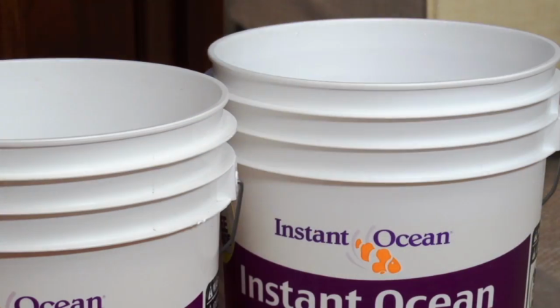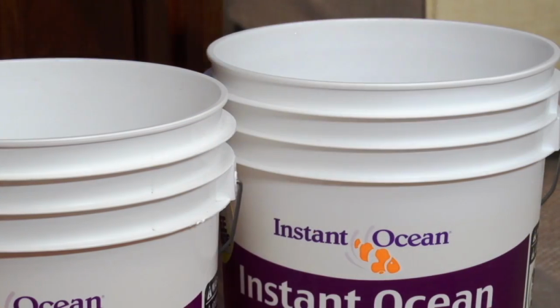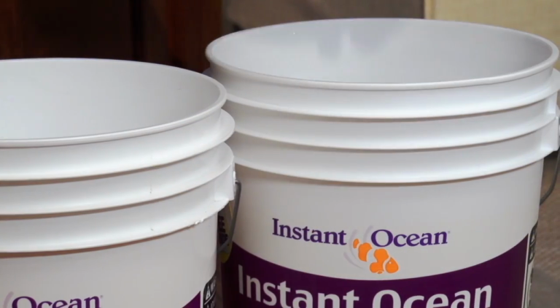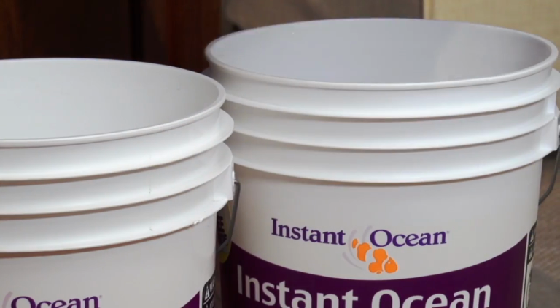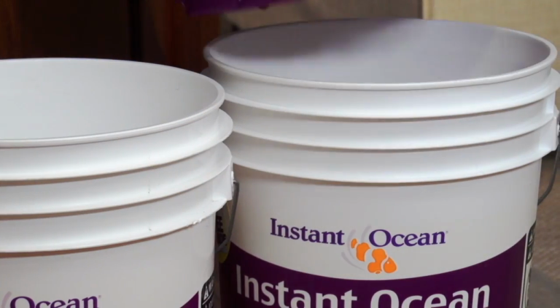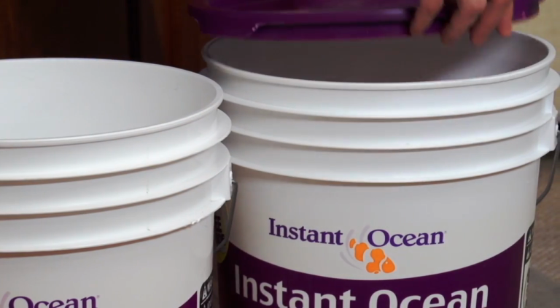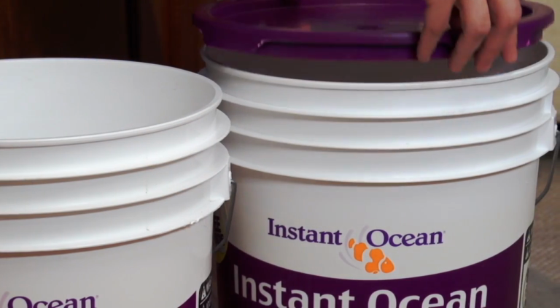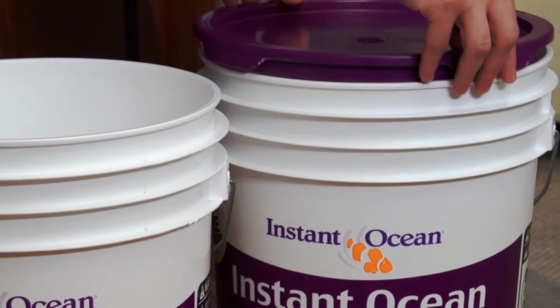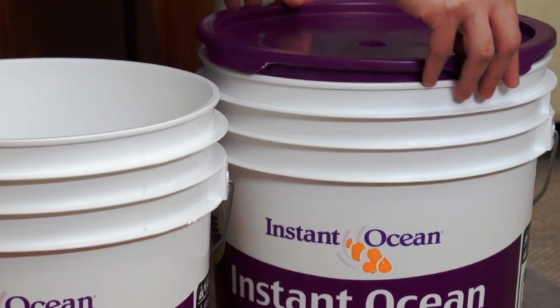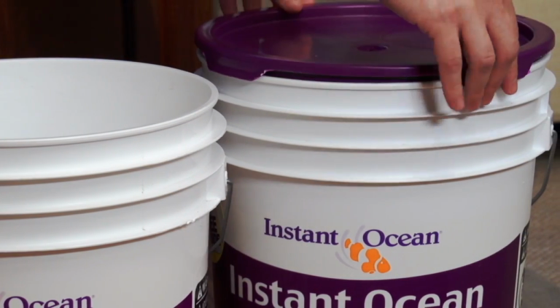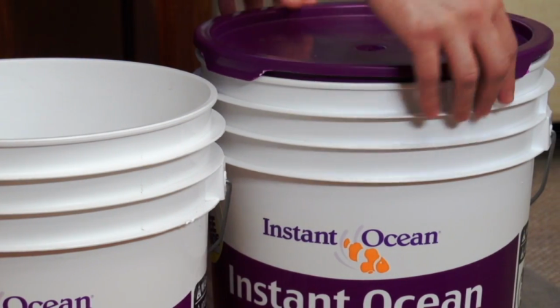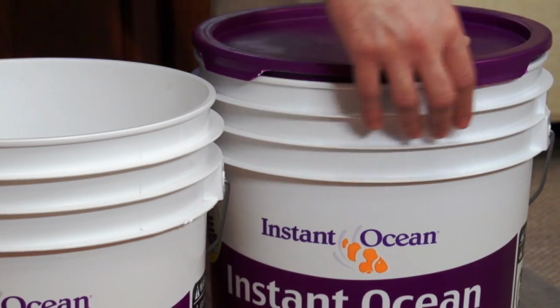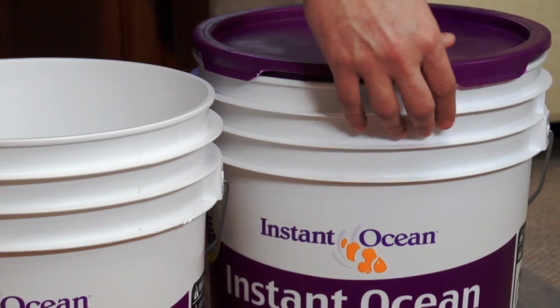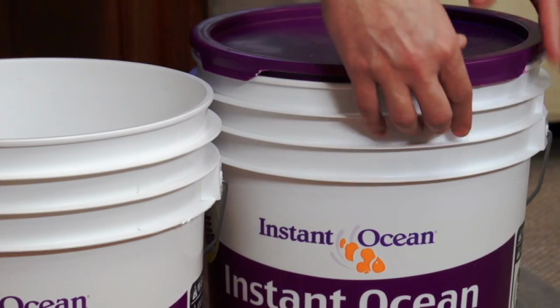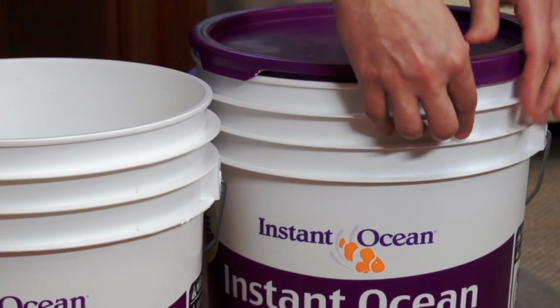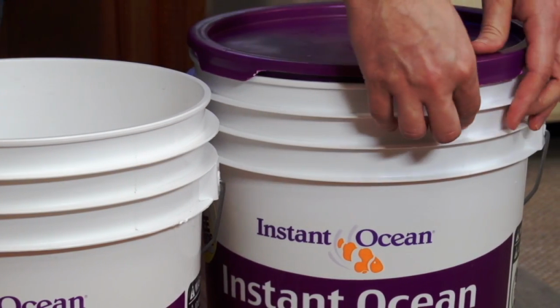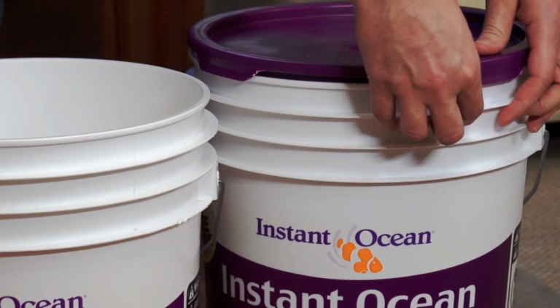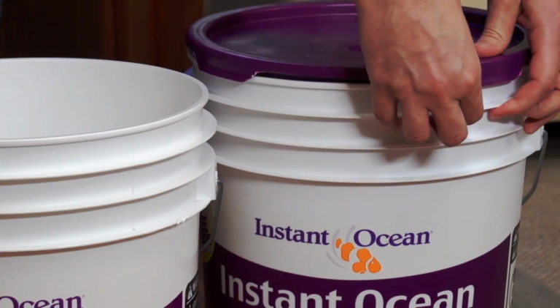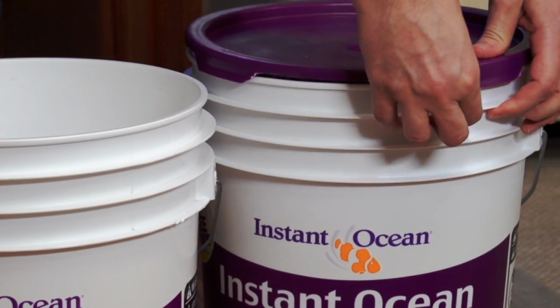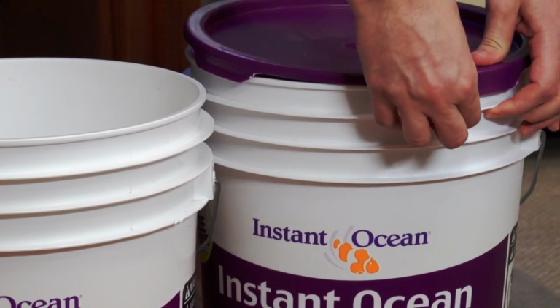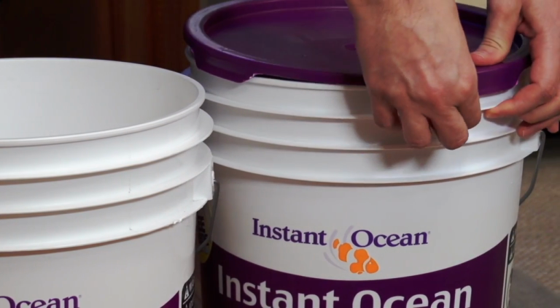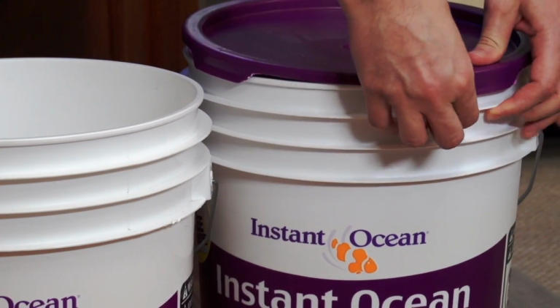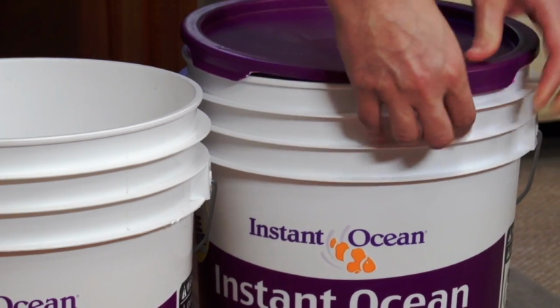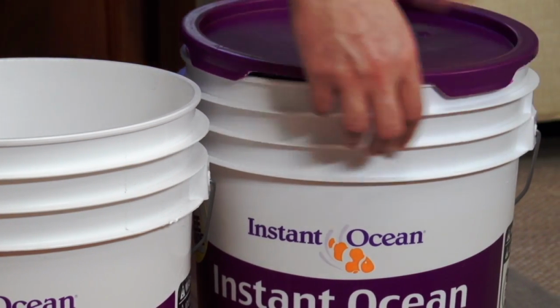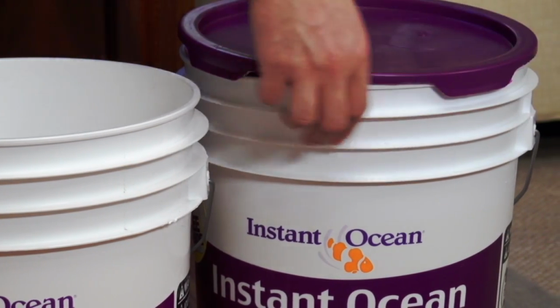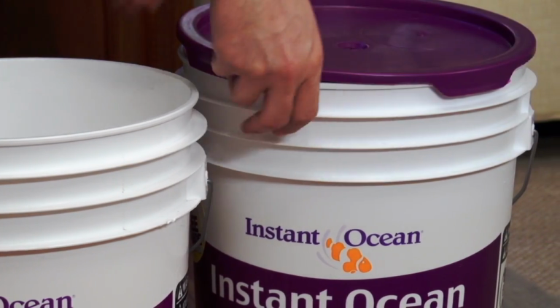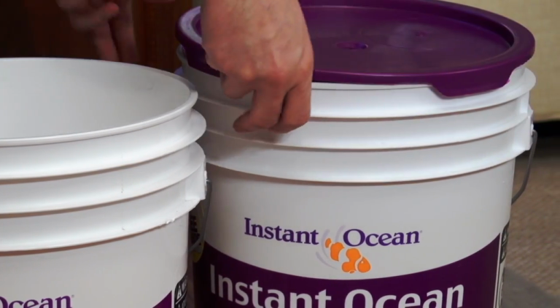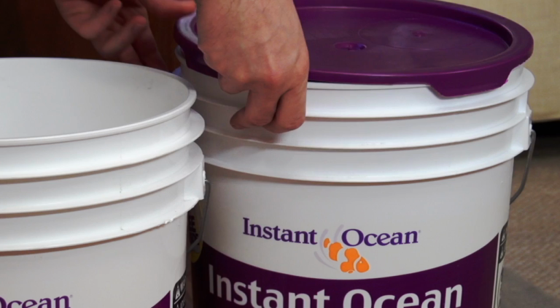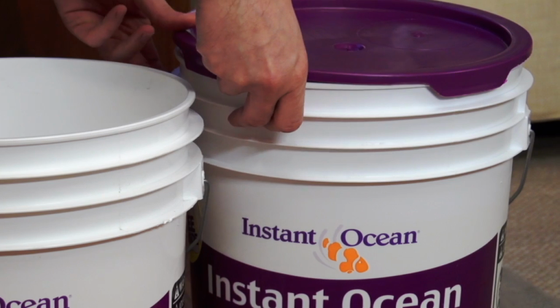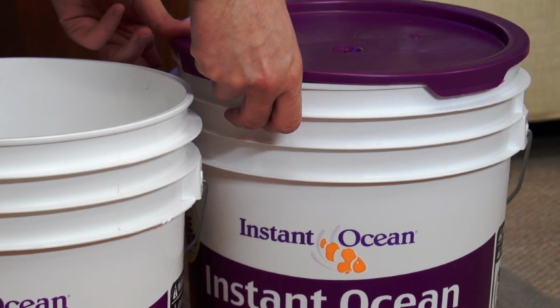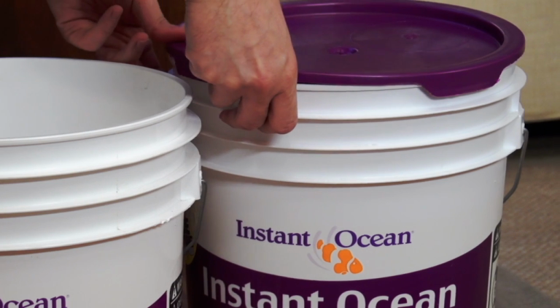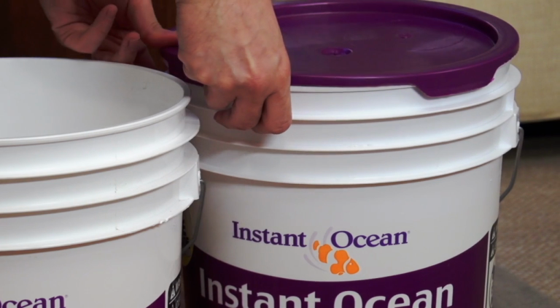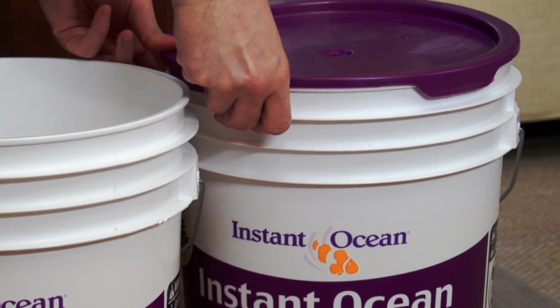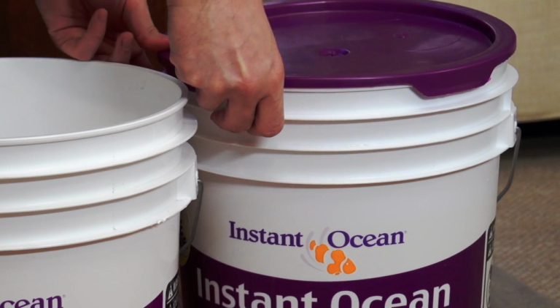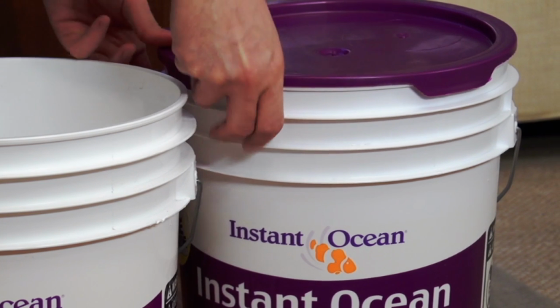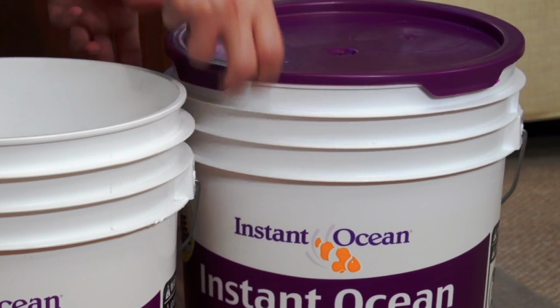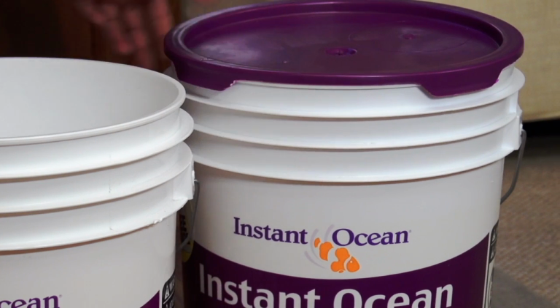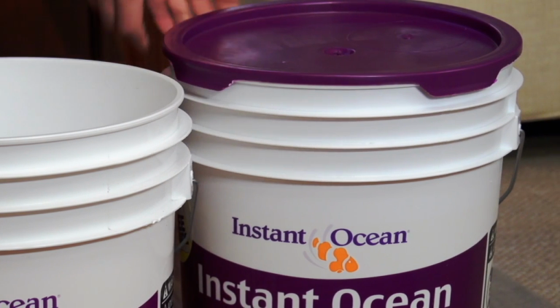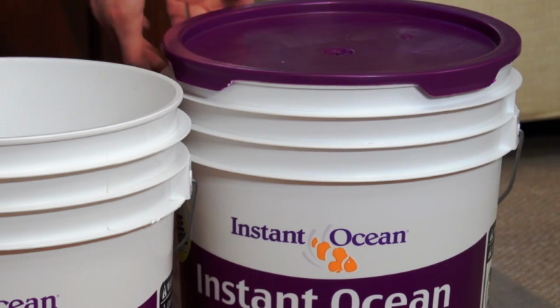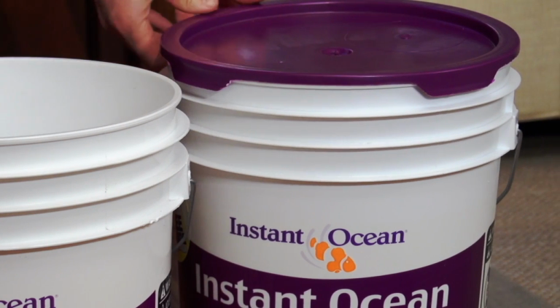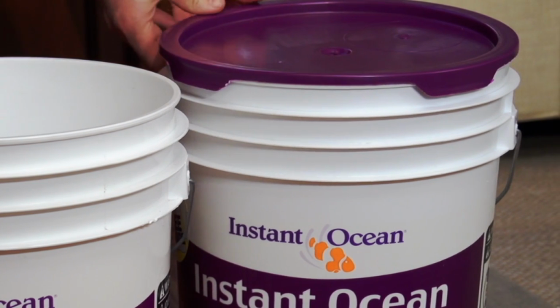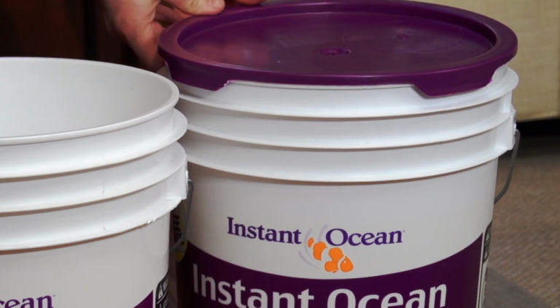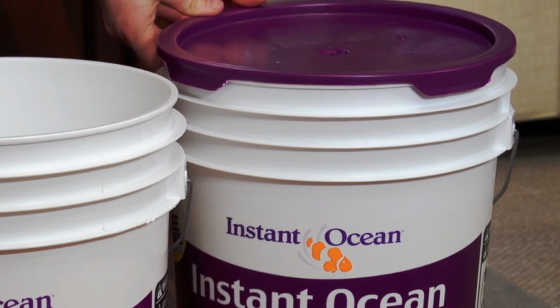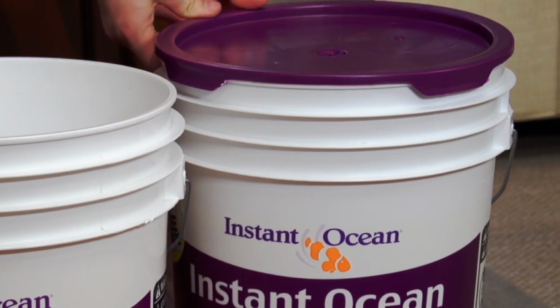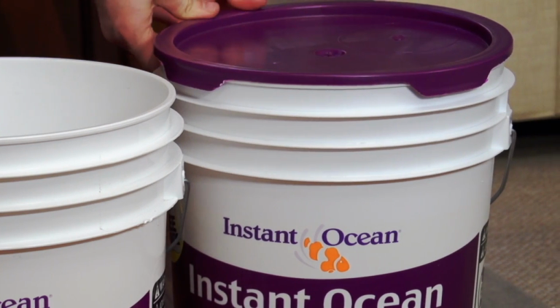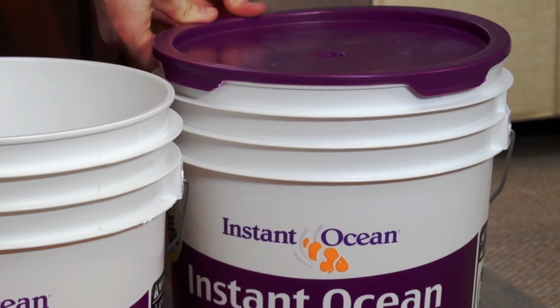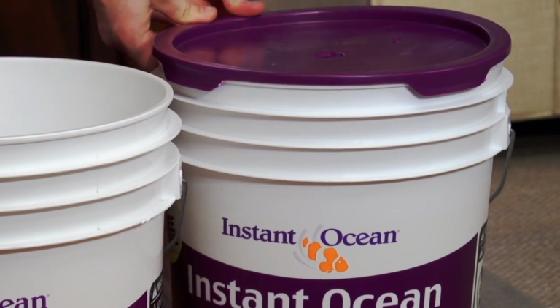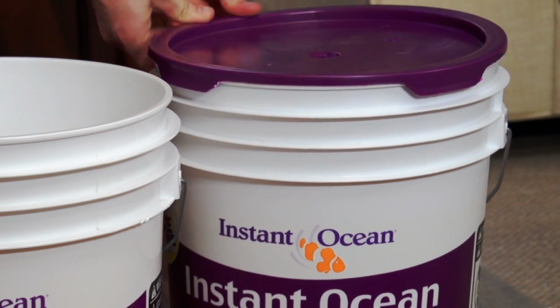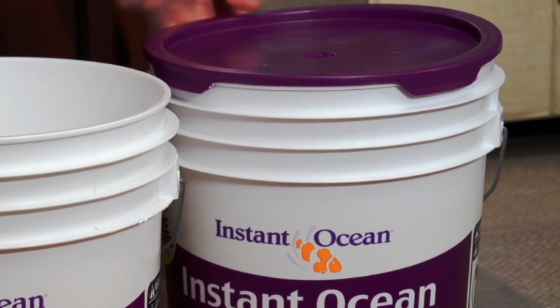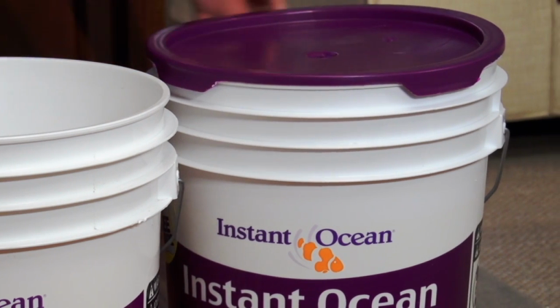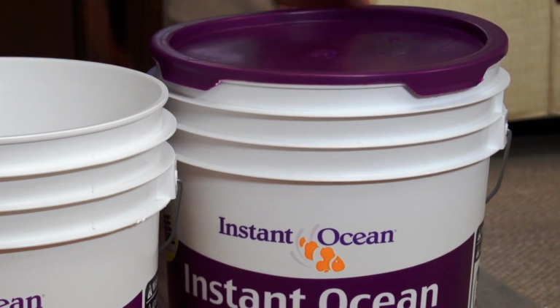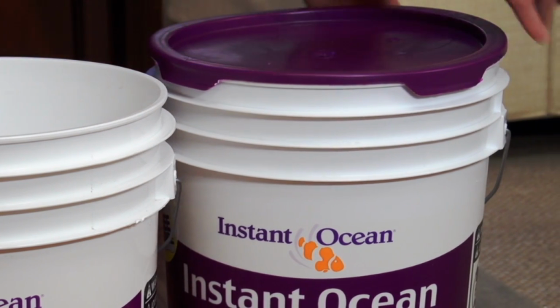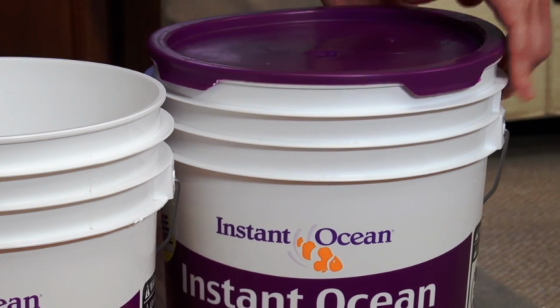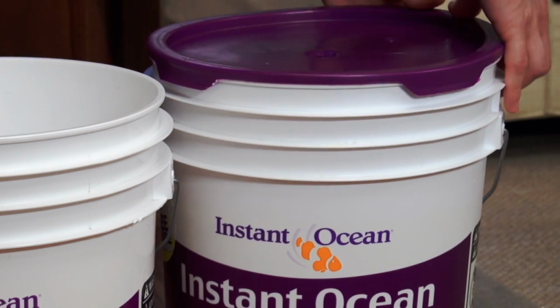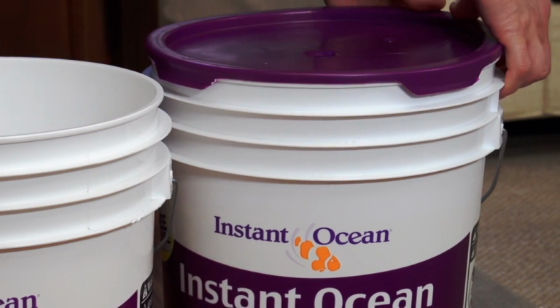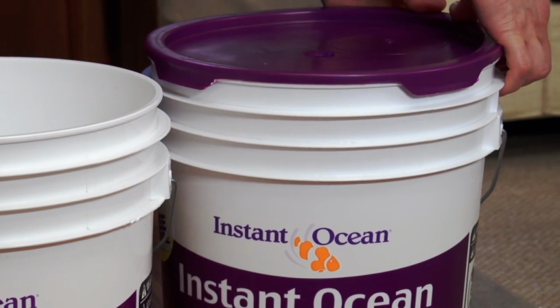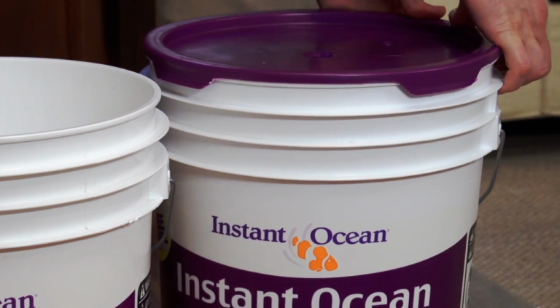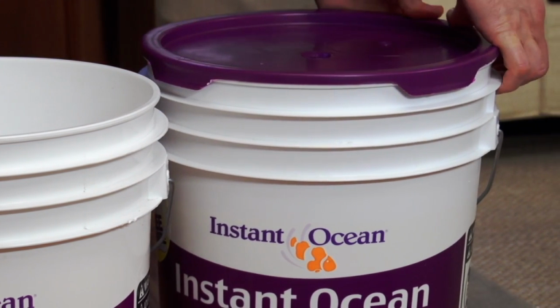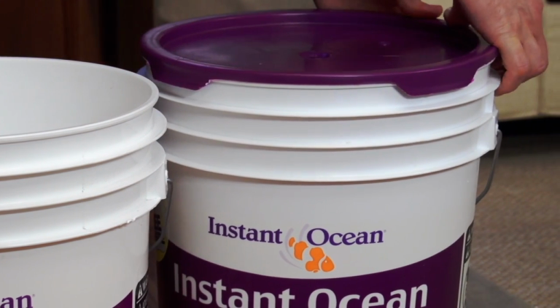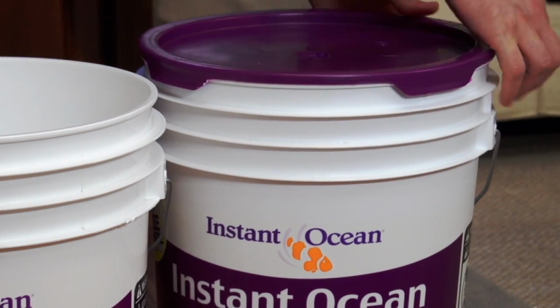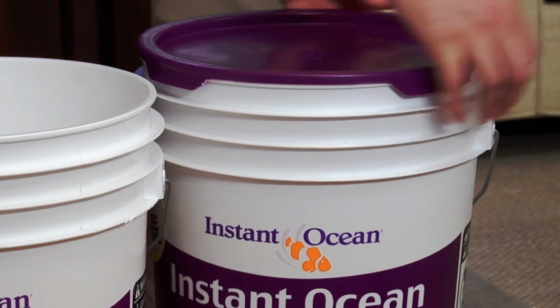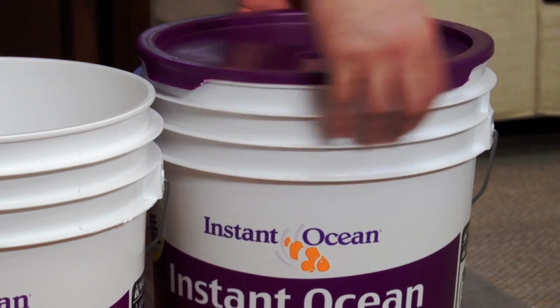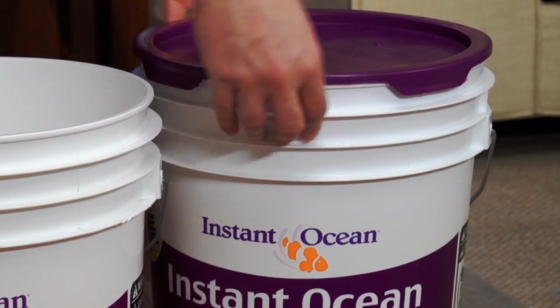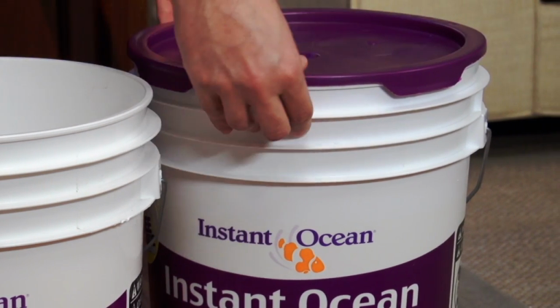Finally, always make sure any unused salt is resealed in the container after use to avoid contamination.